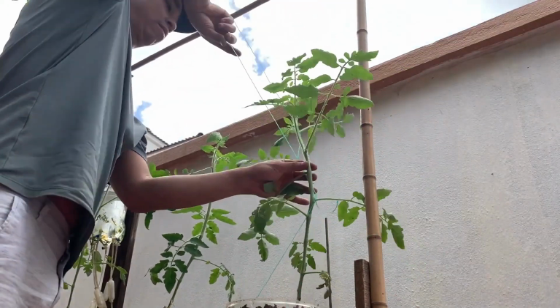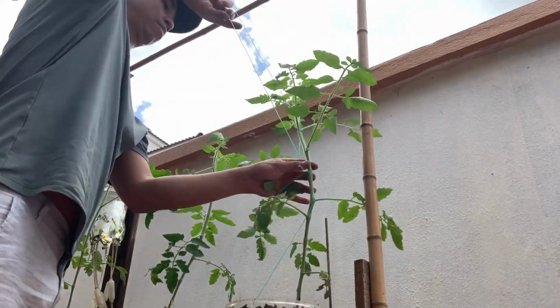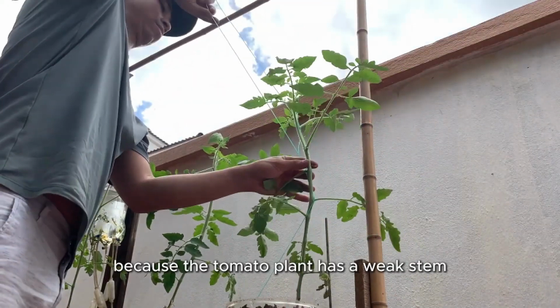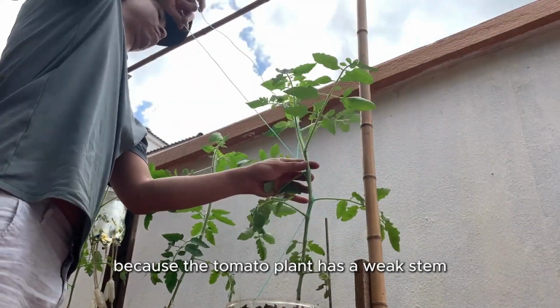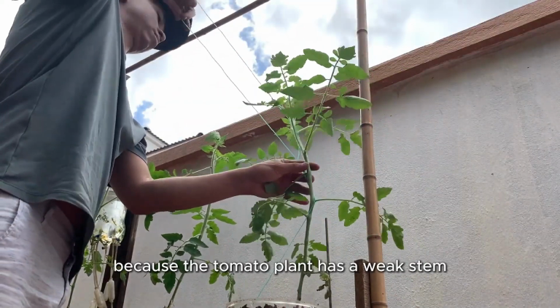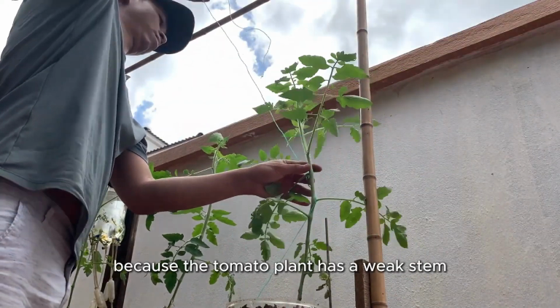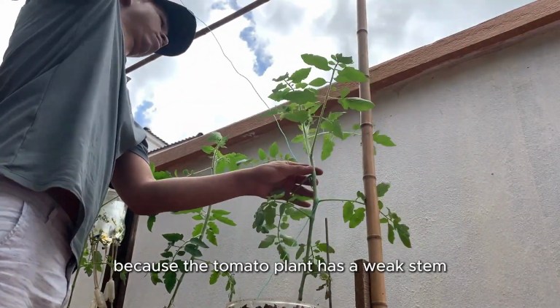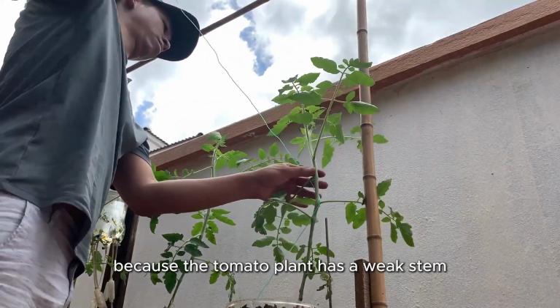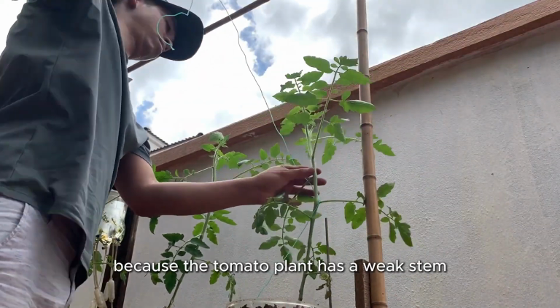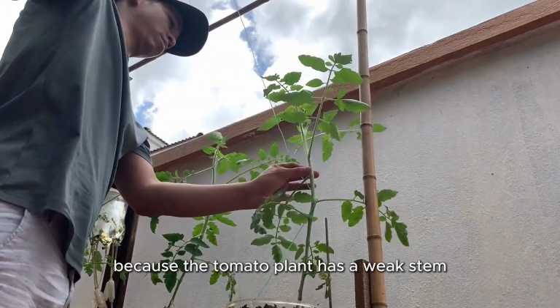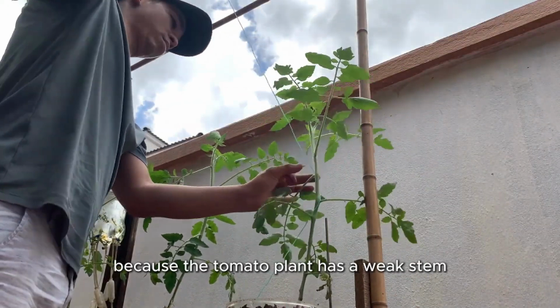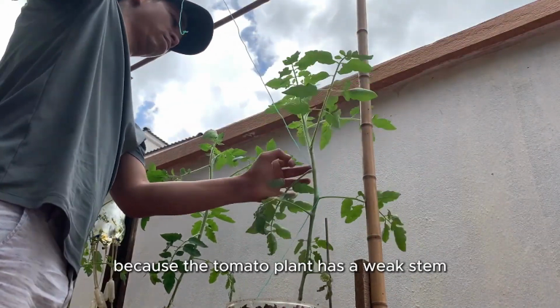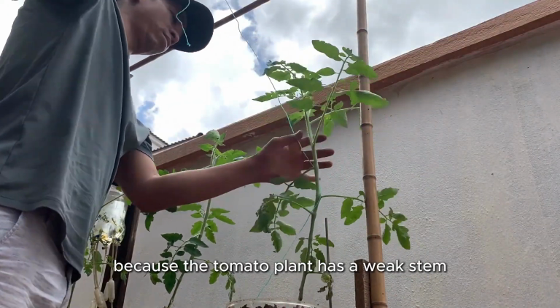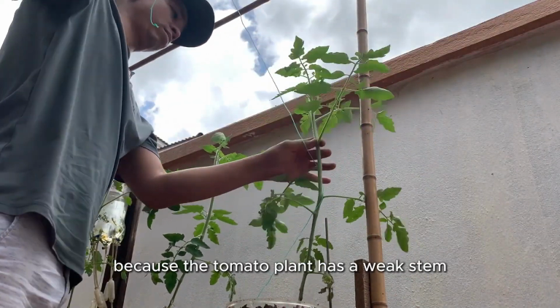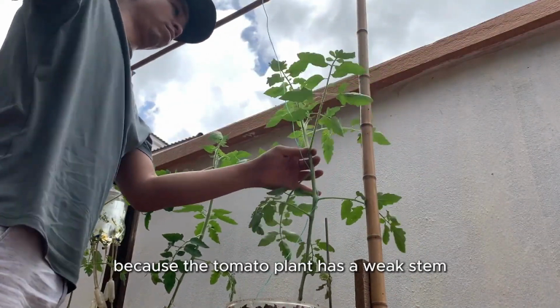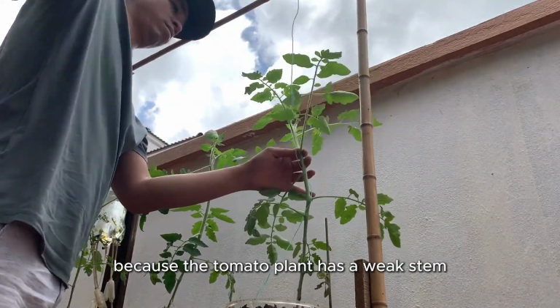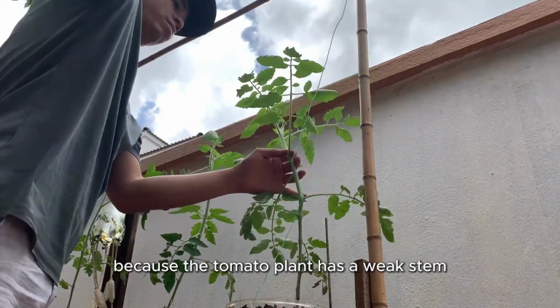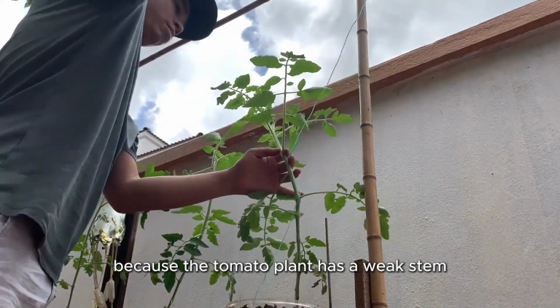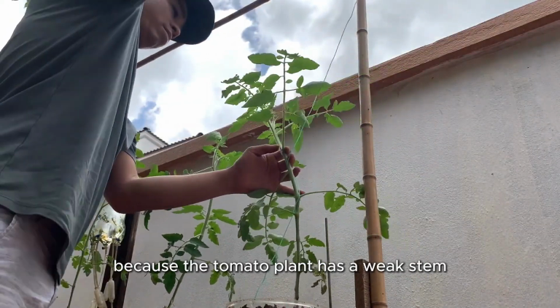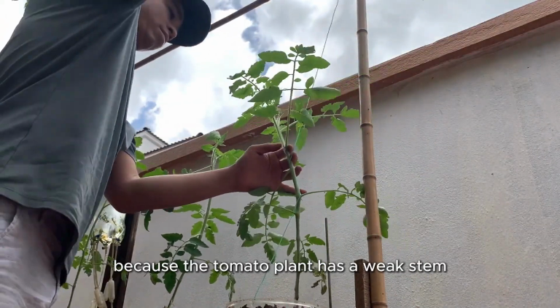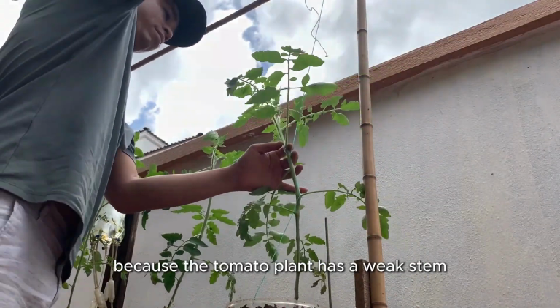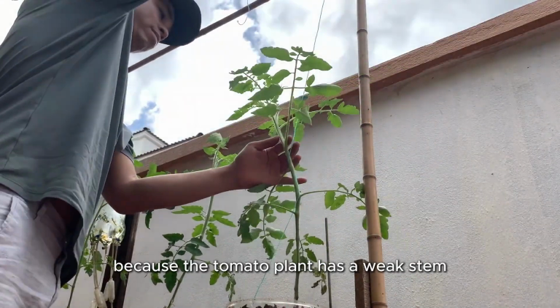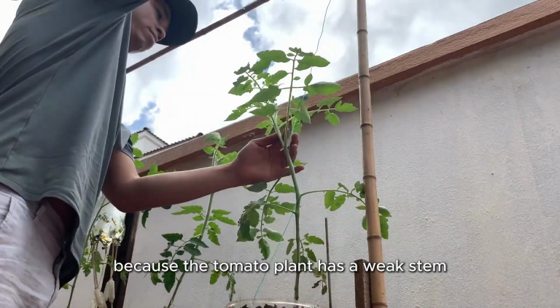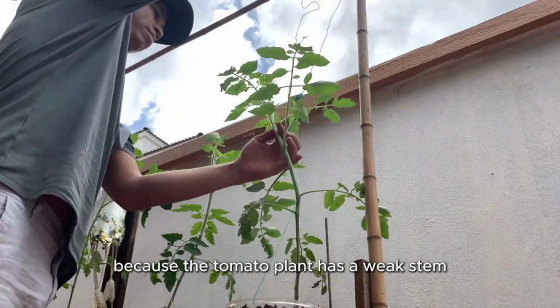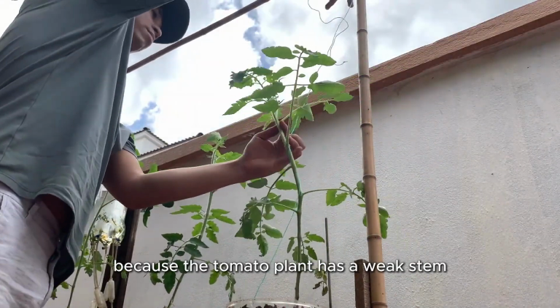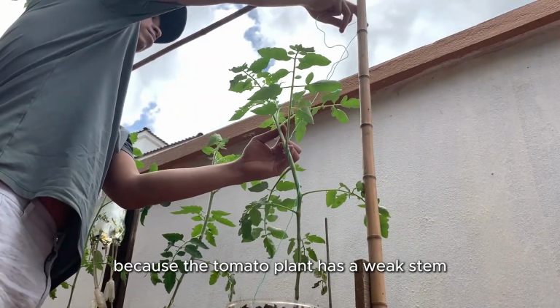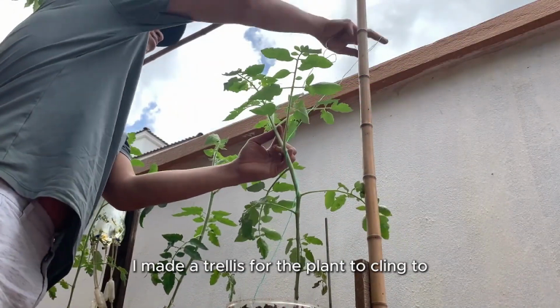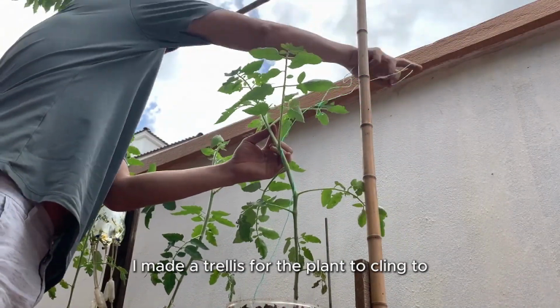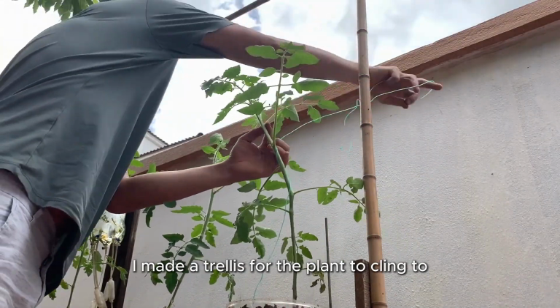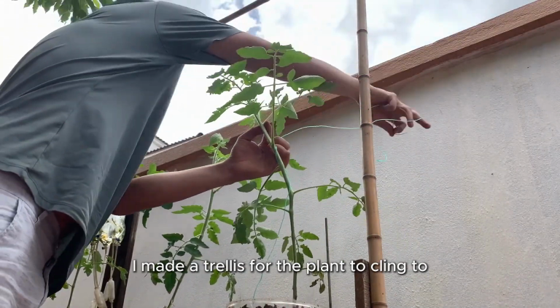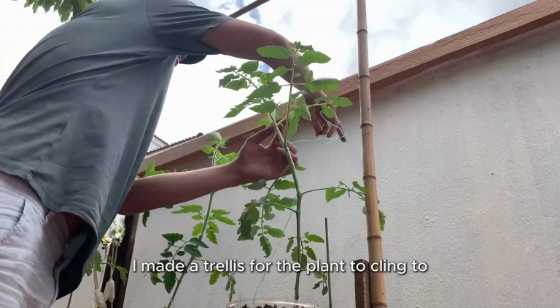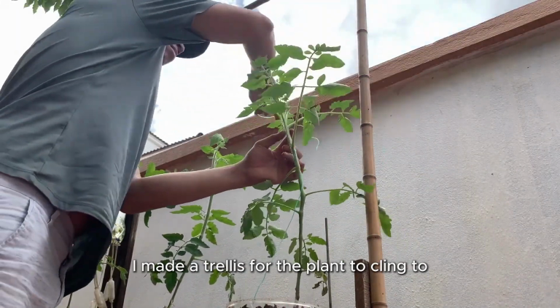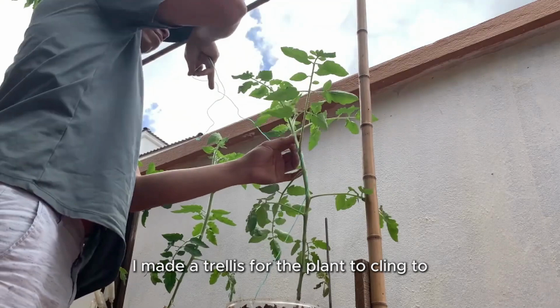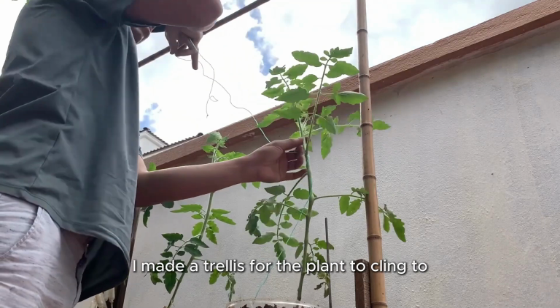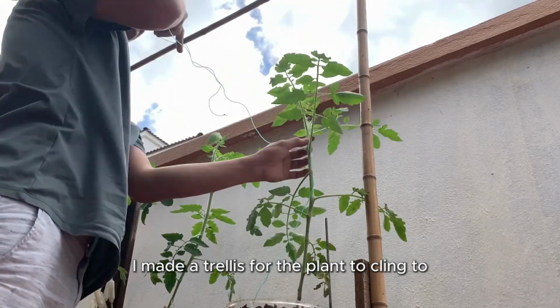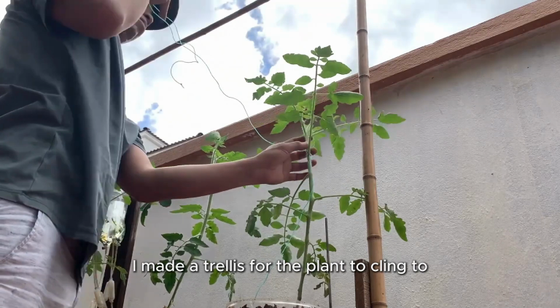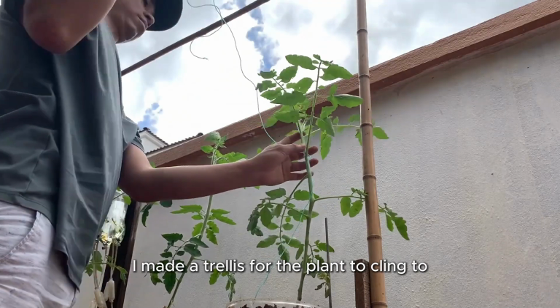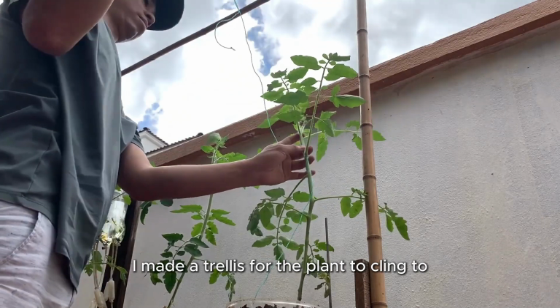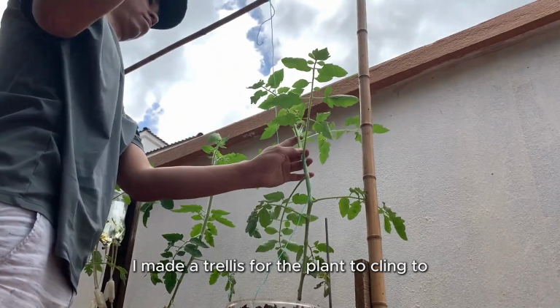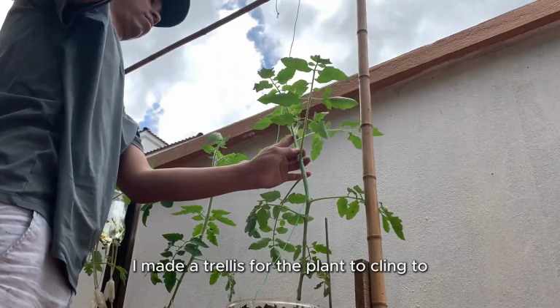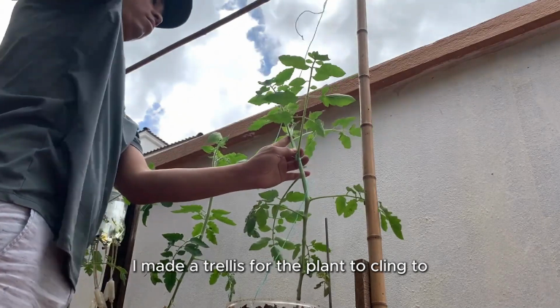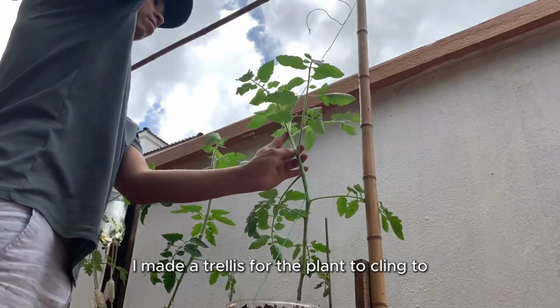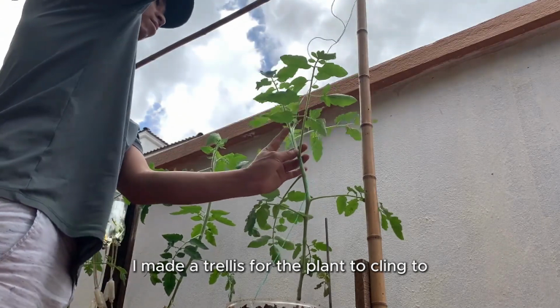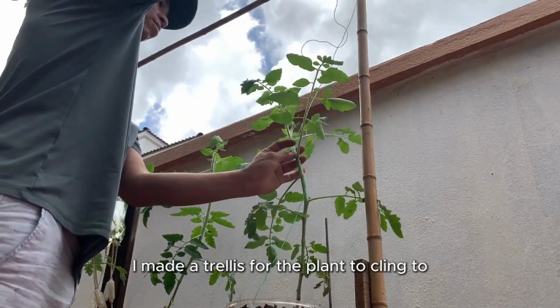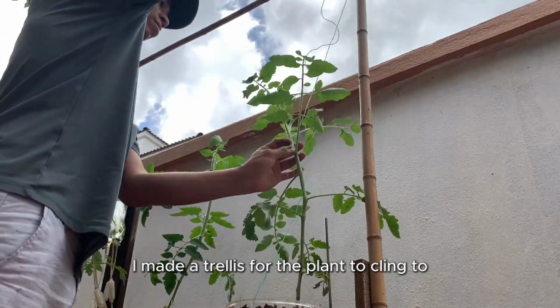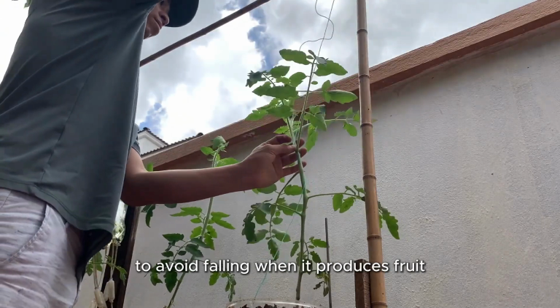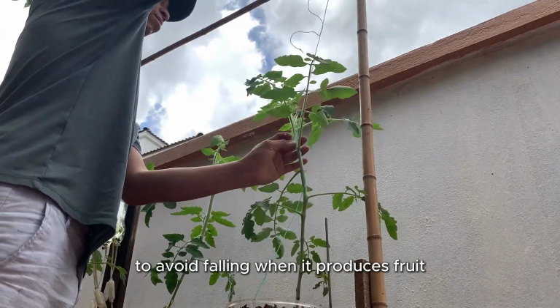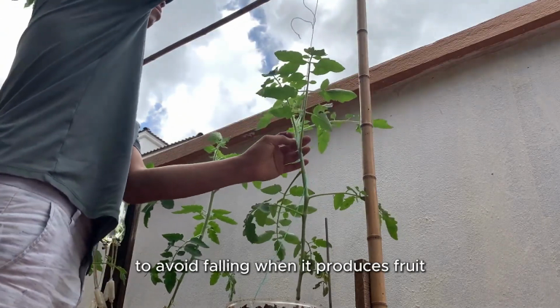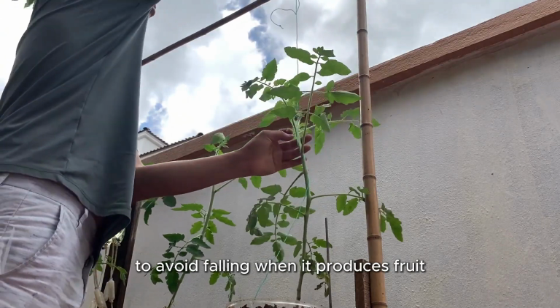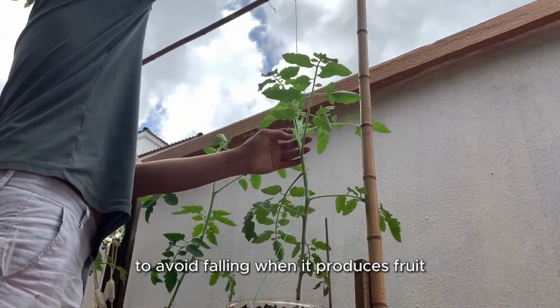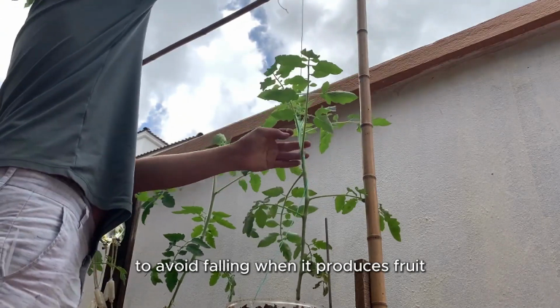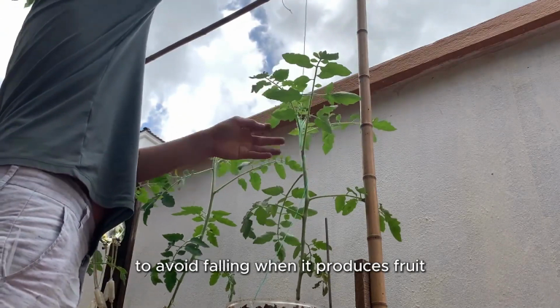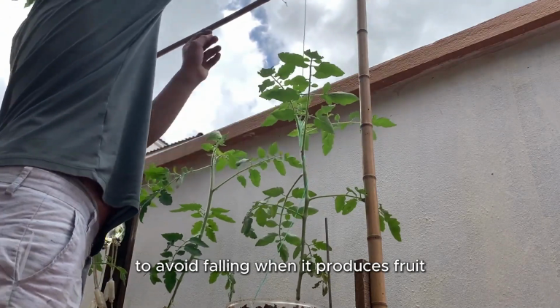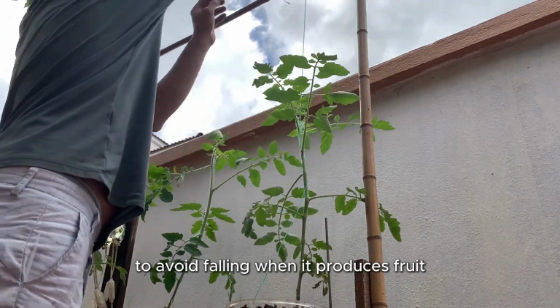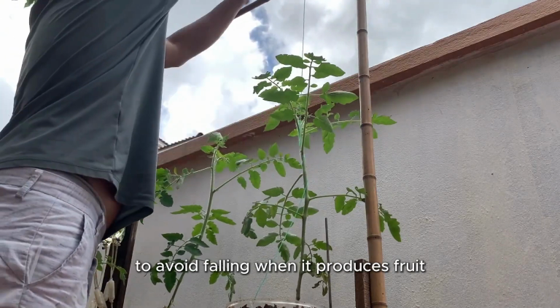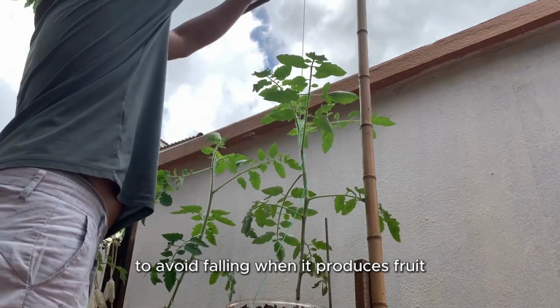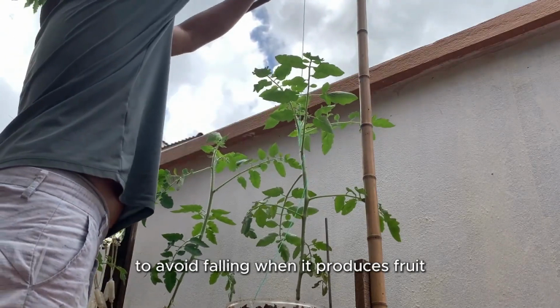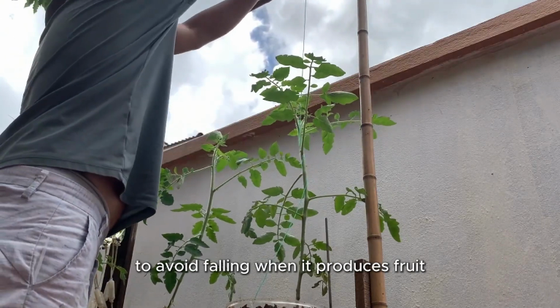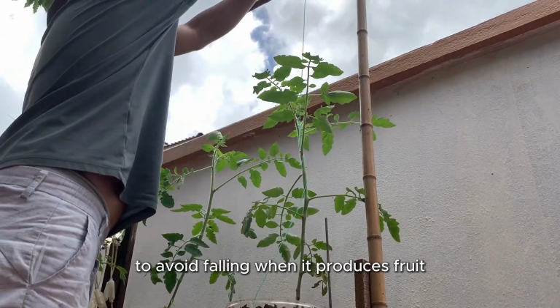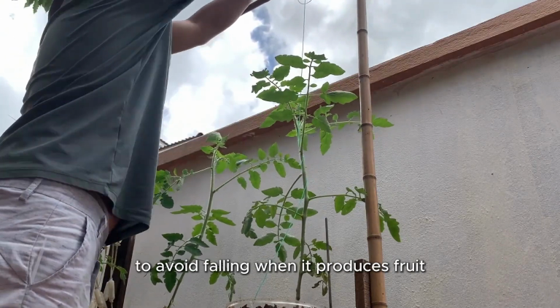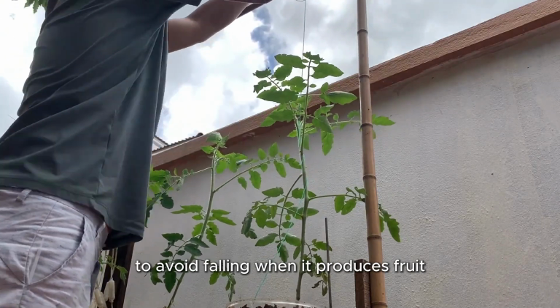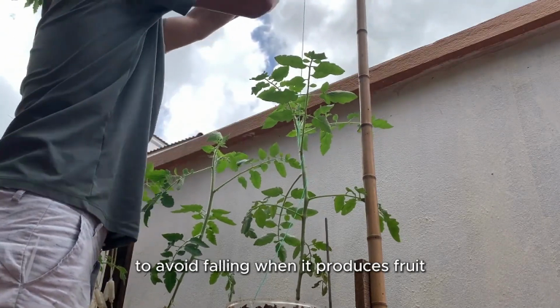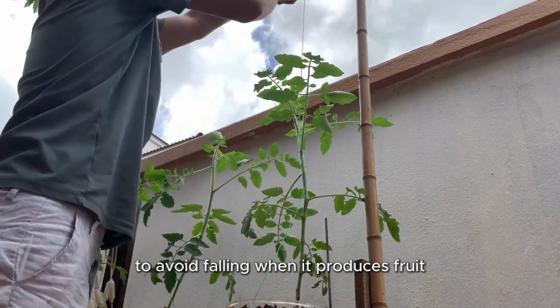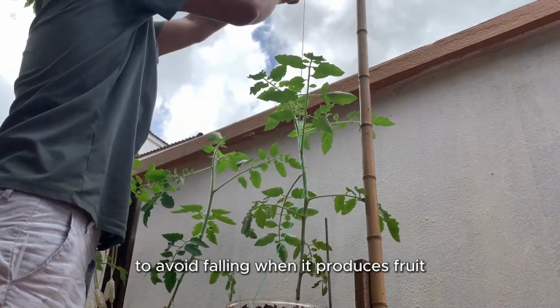Because the tomato plant has a weak stem, I made a trellis for the plant to cling to, to avoid falling when it produces fruit.